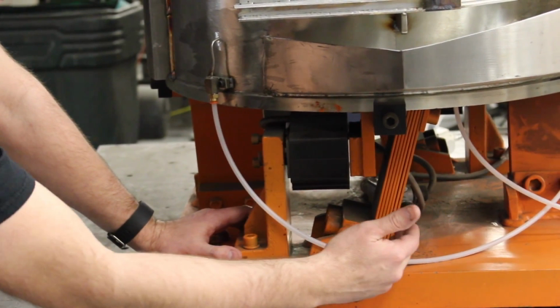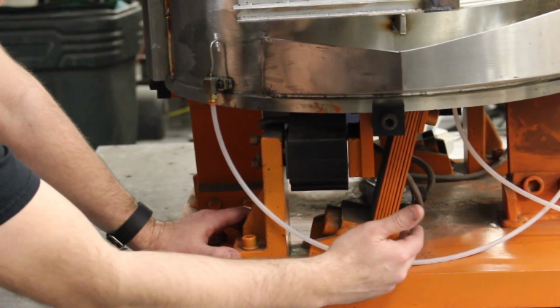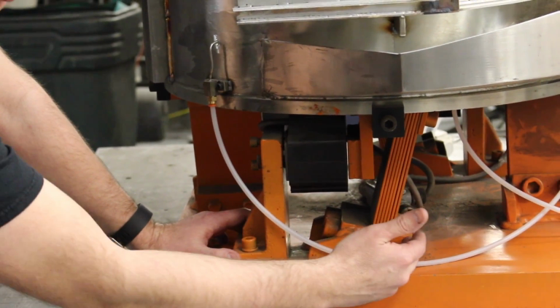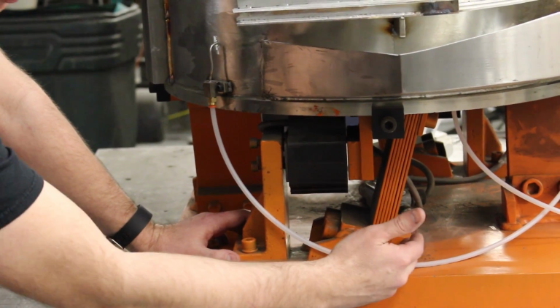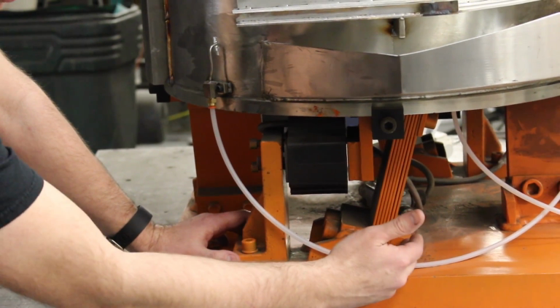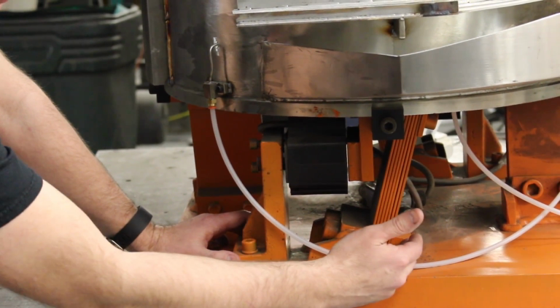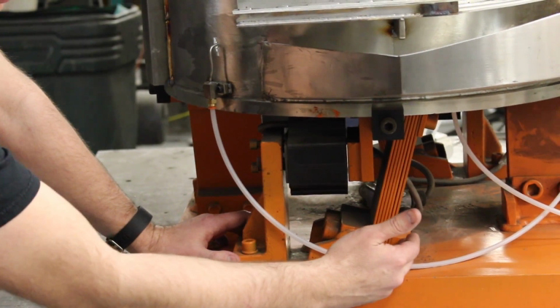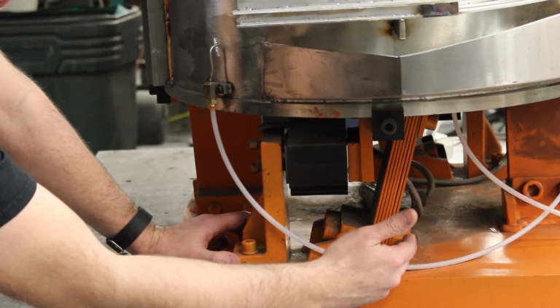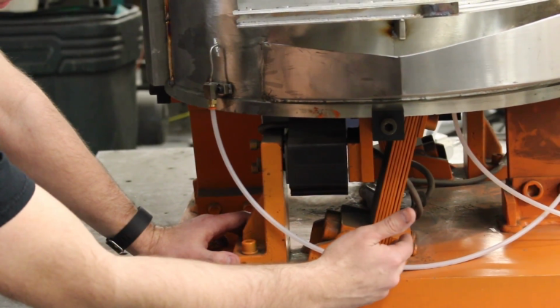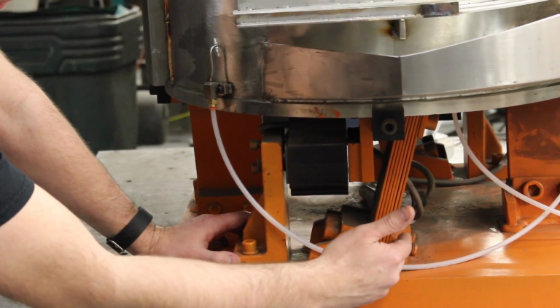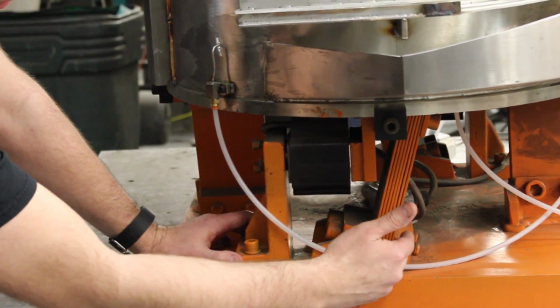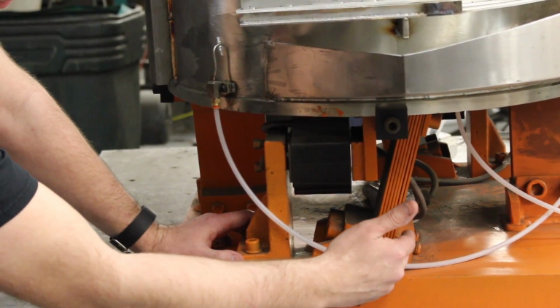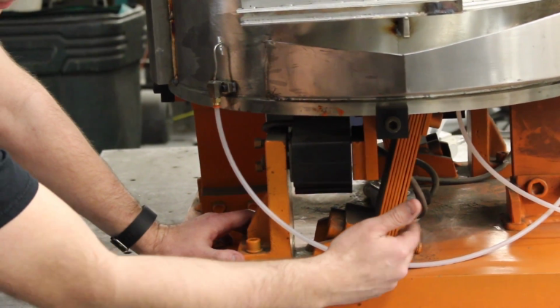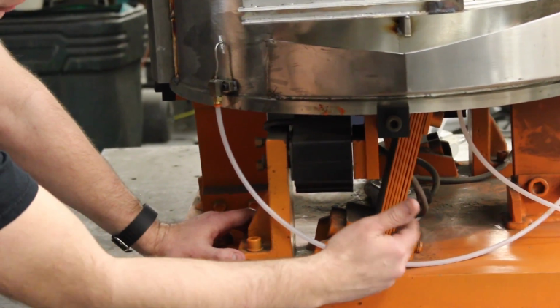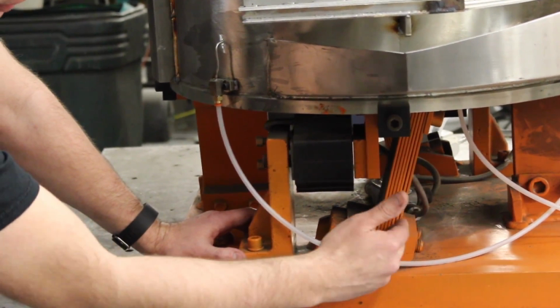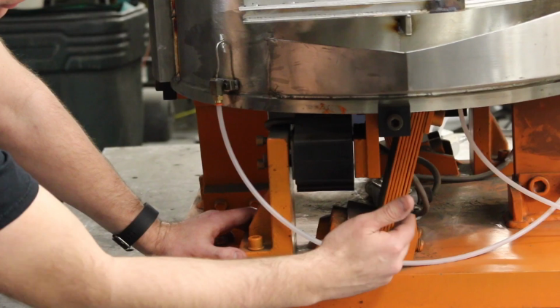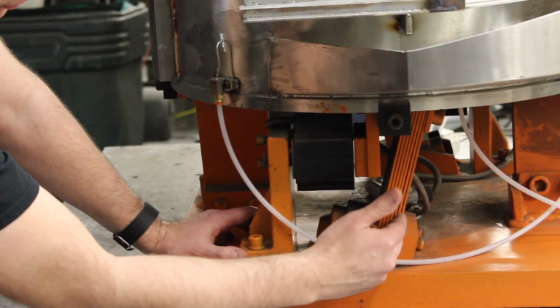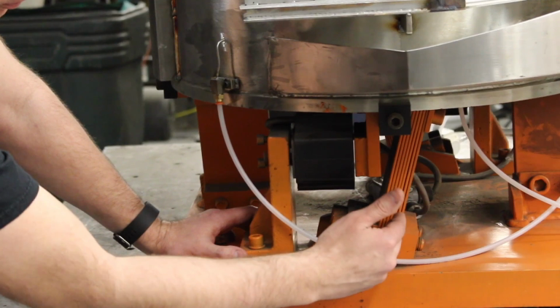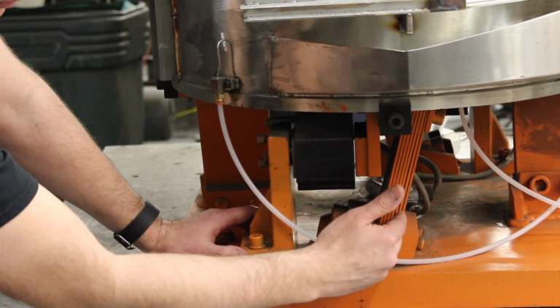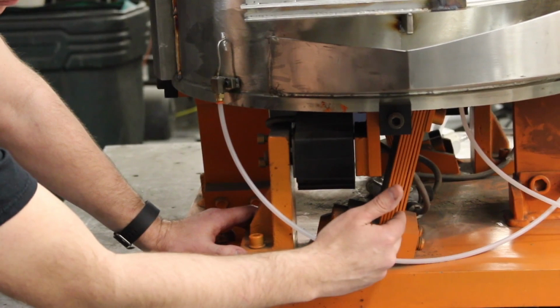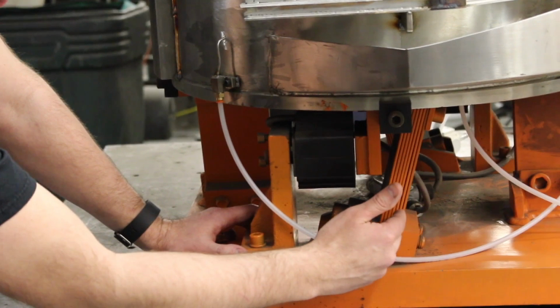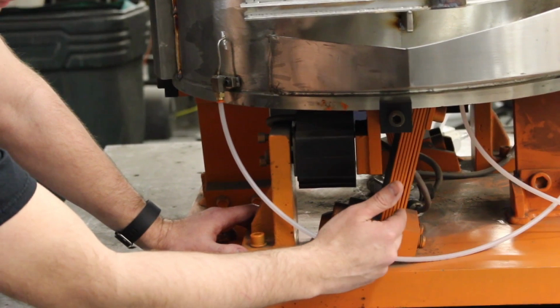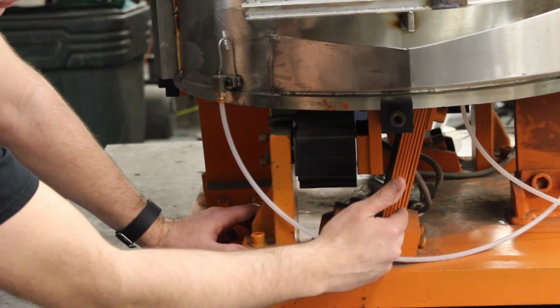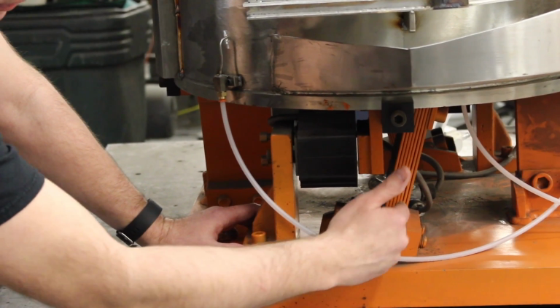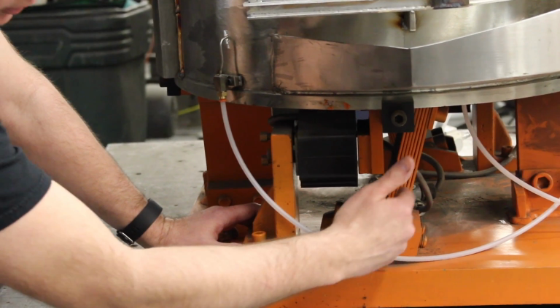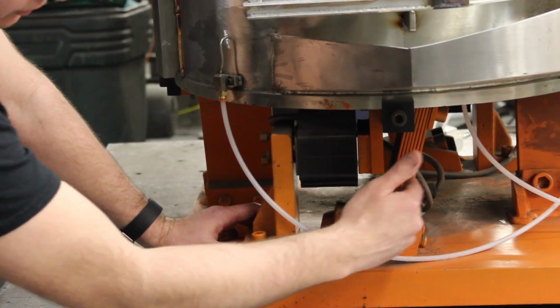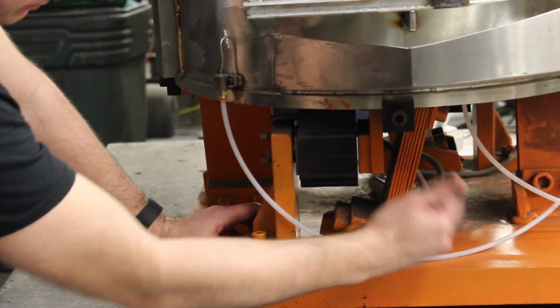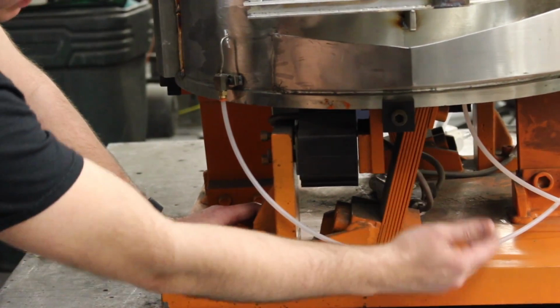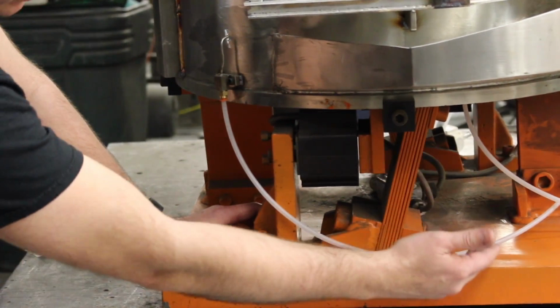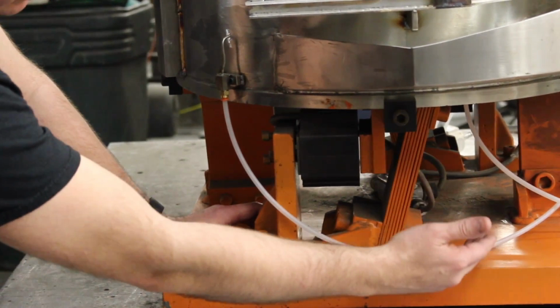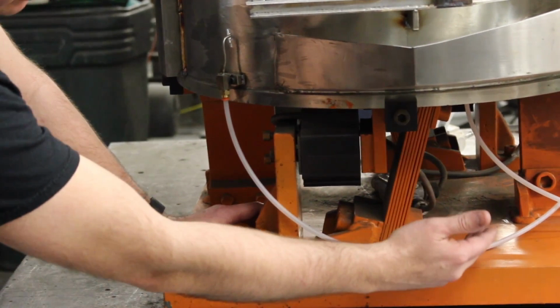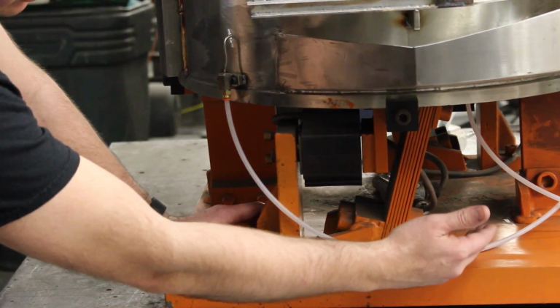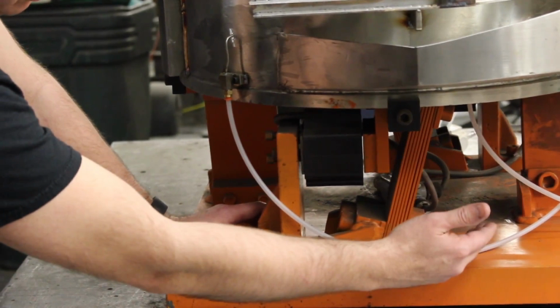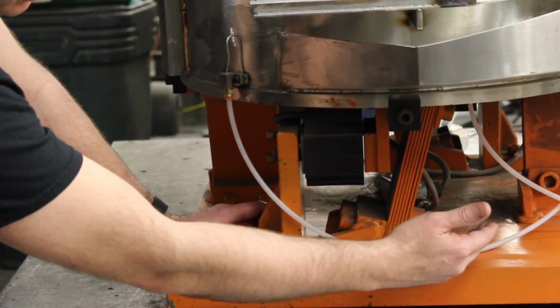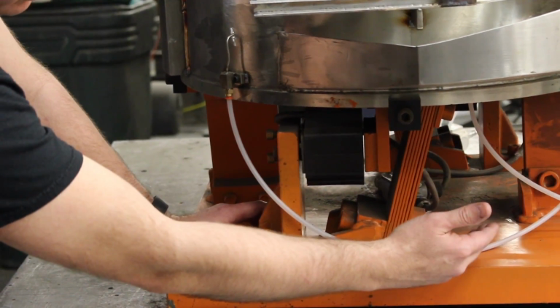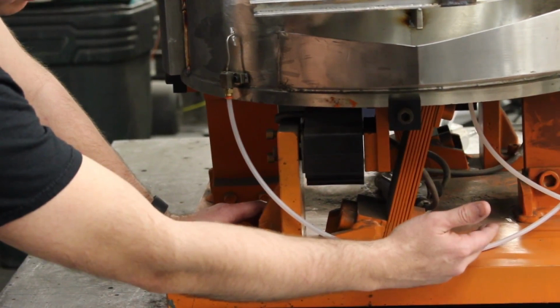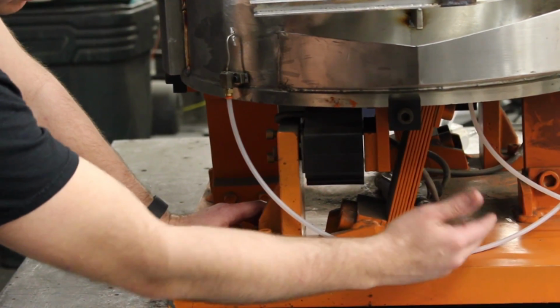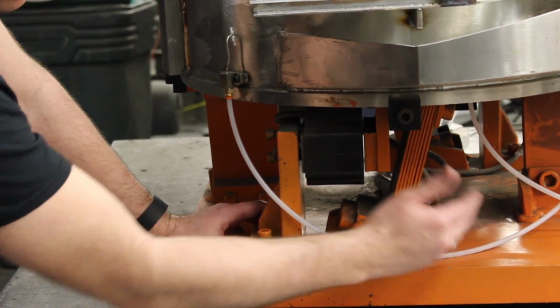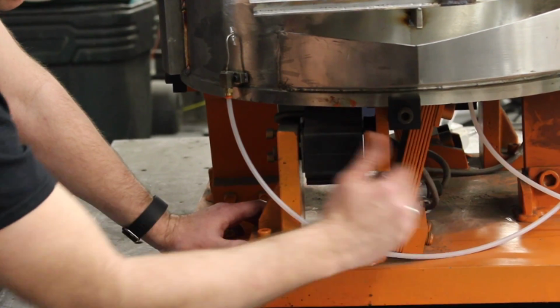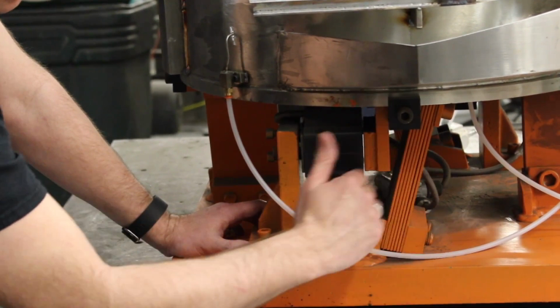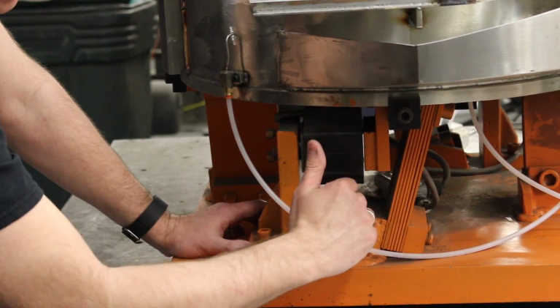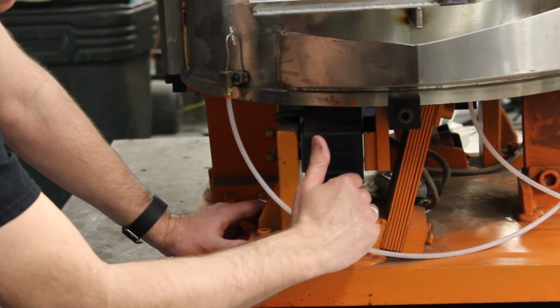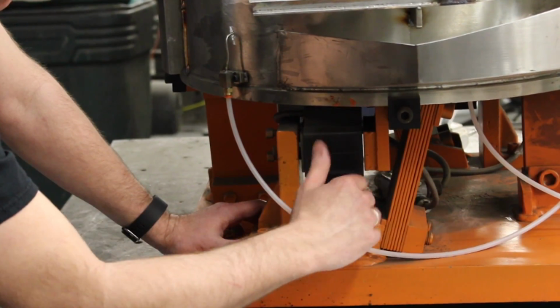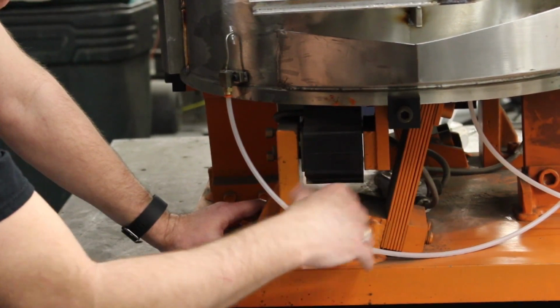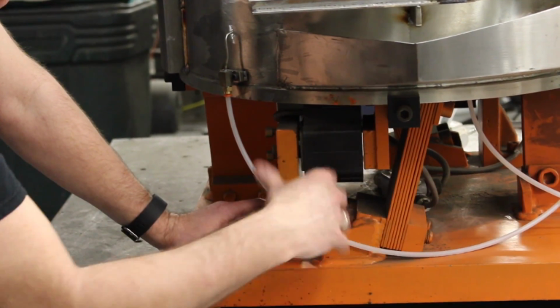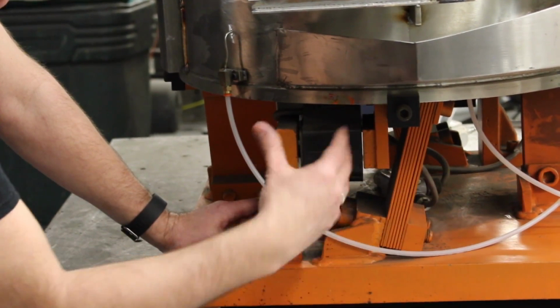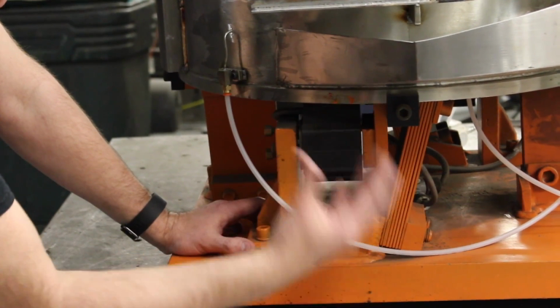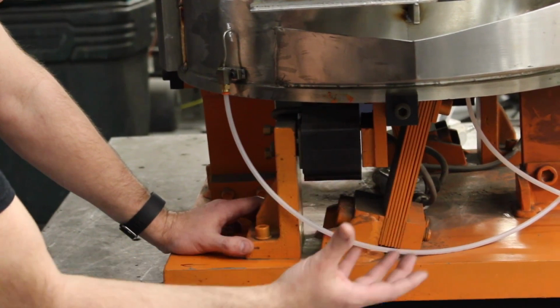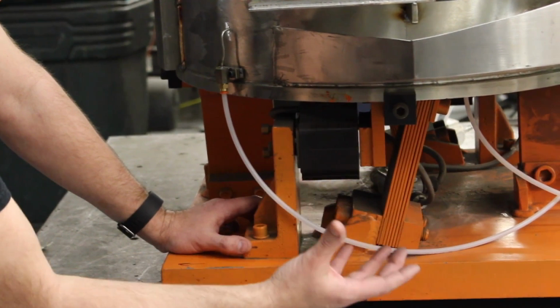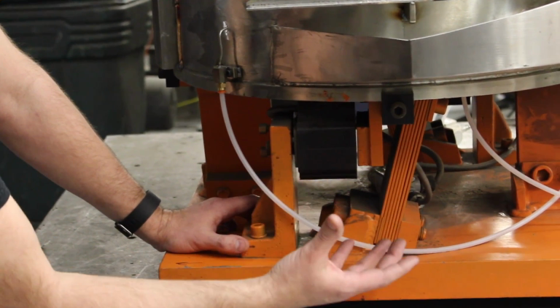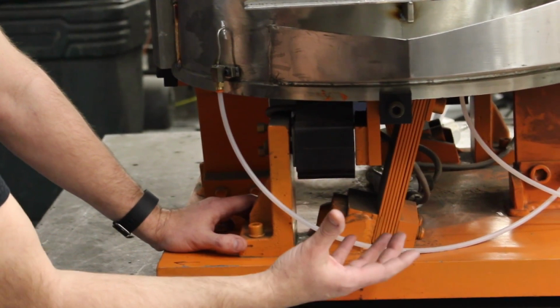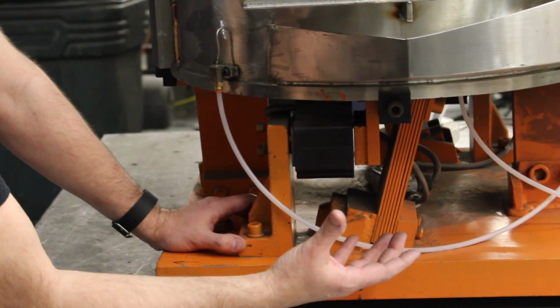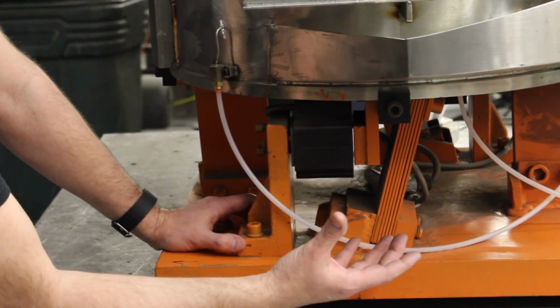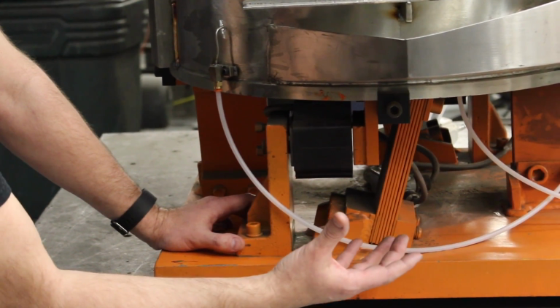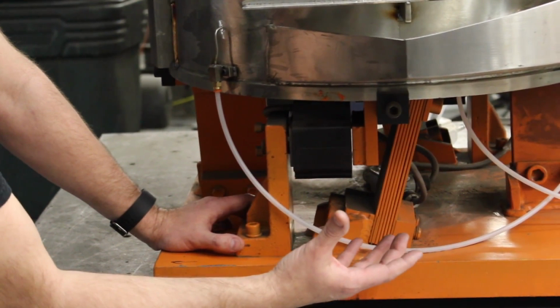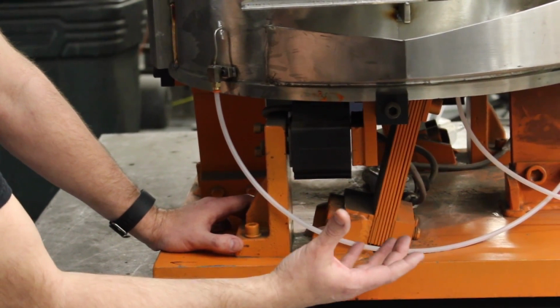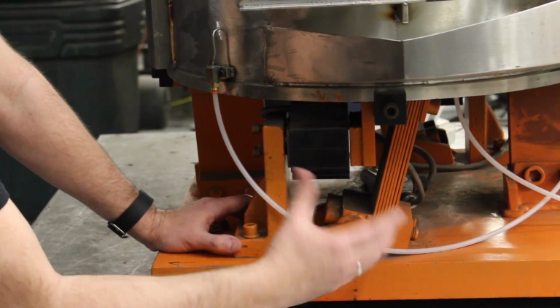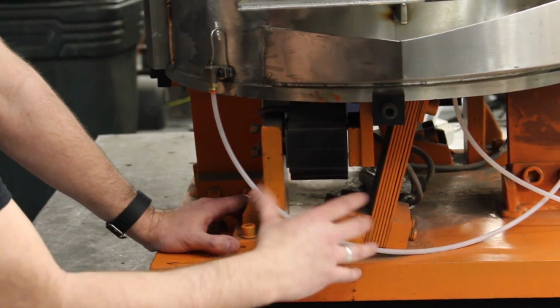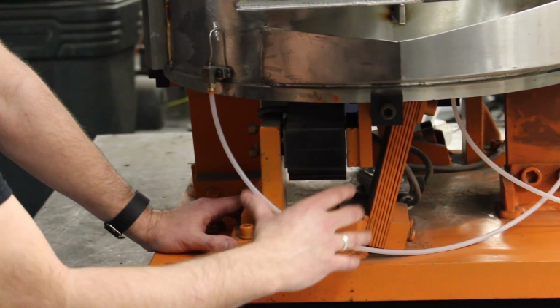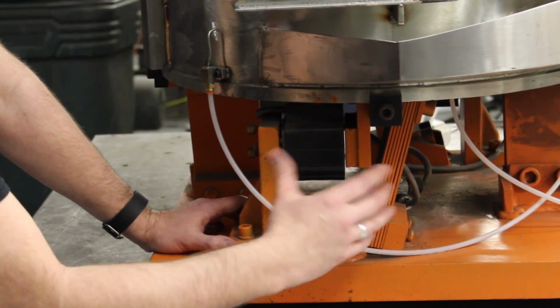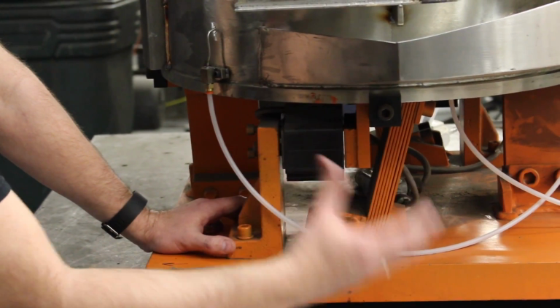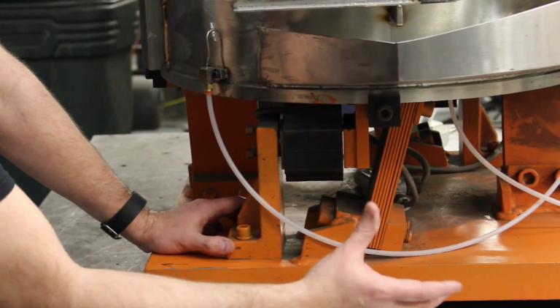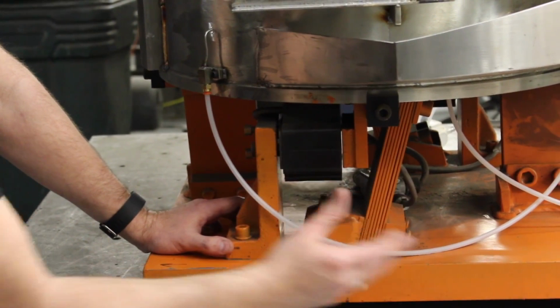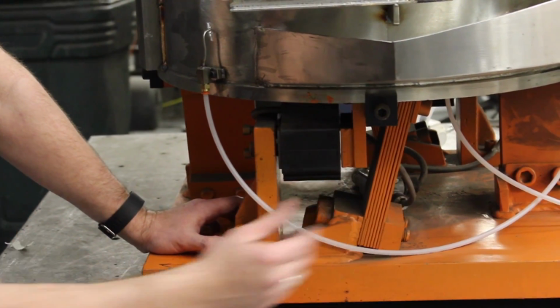You will basically adjust your spring packs — springs off, springs on — to get your tuning up or down.